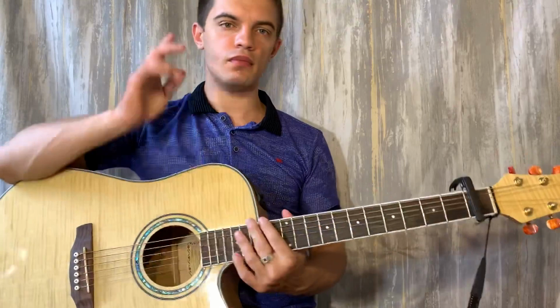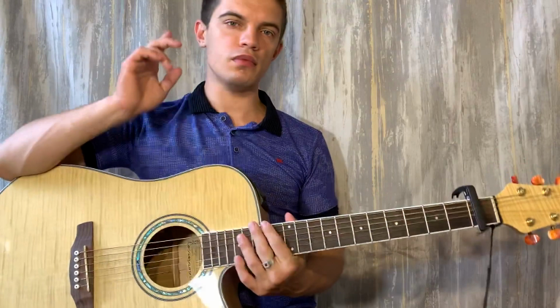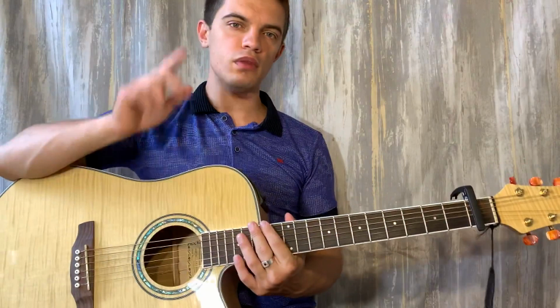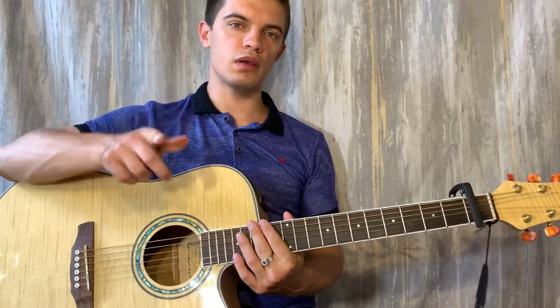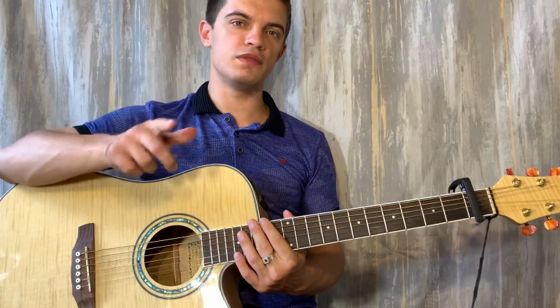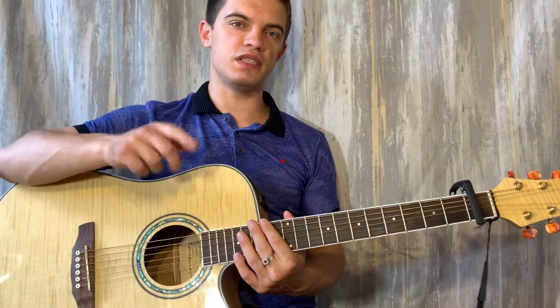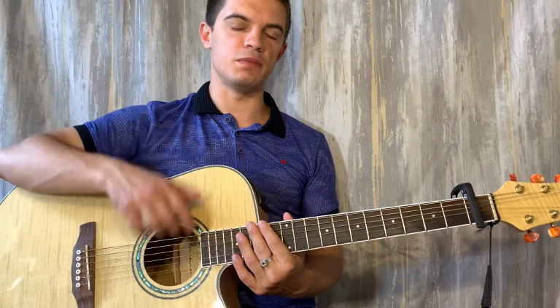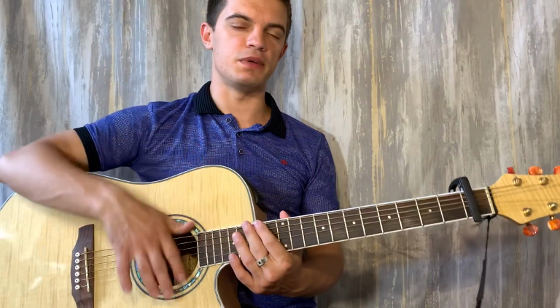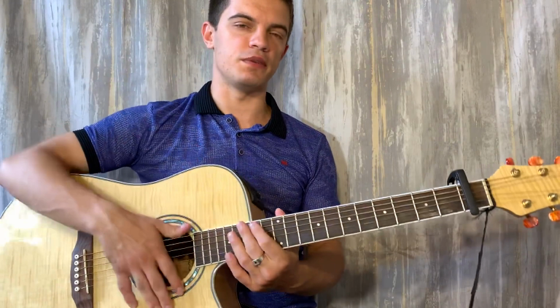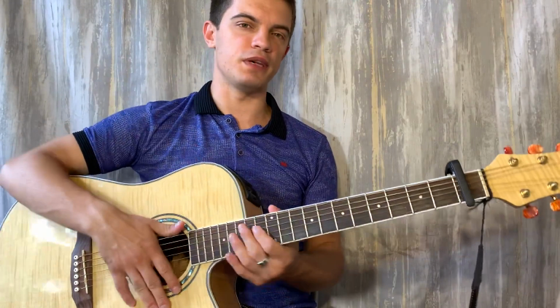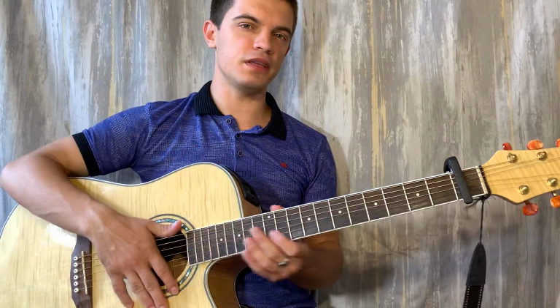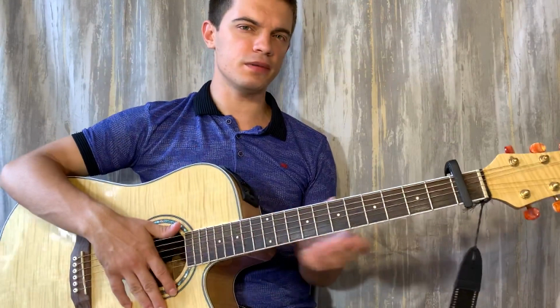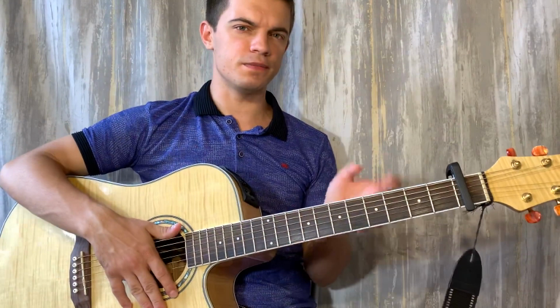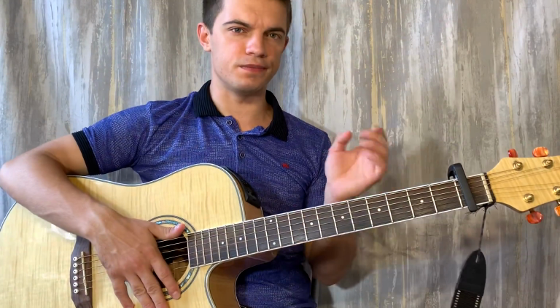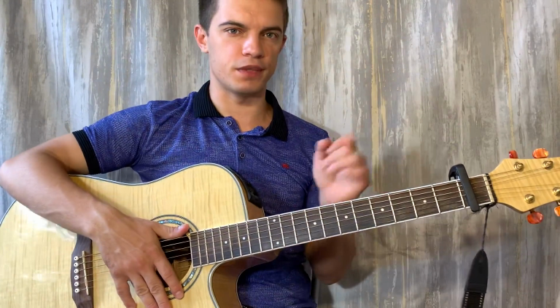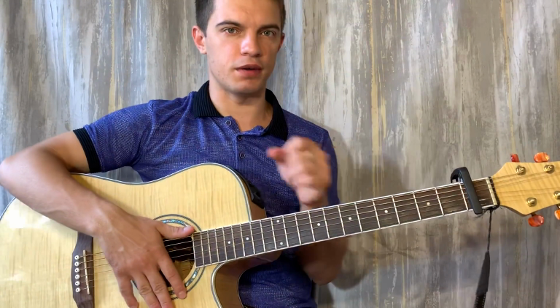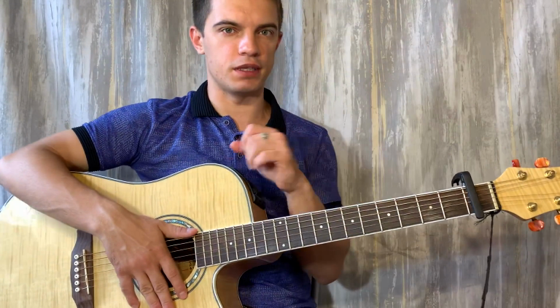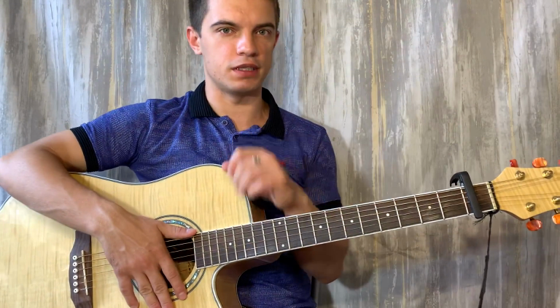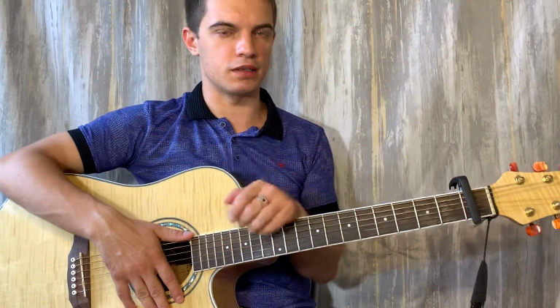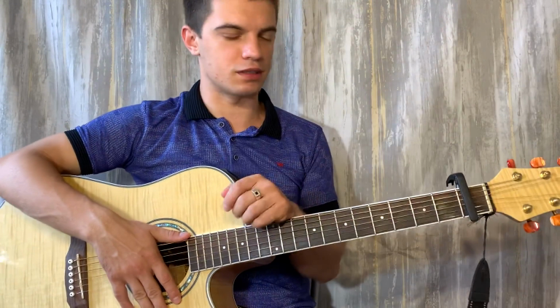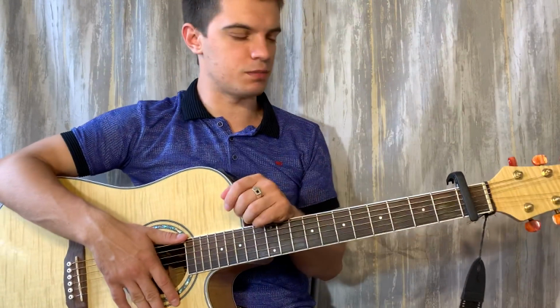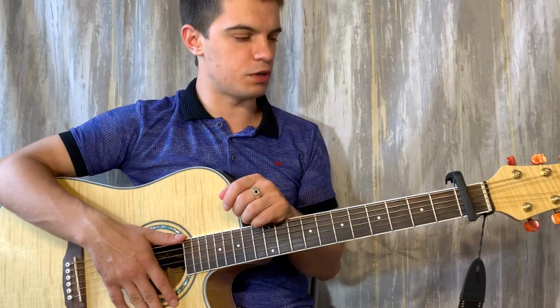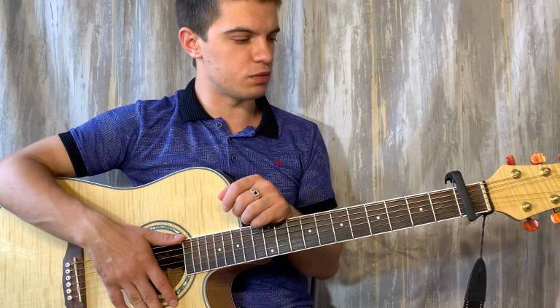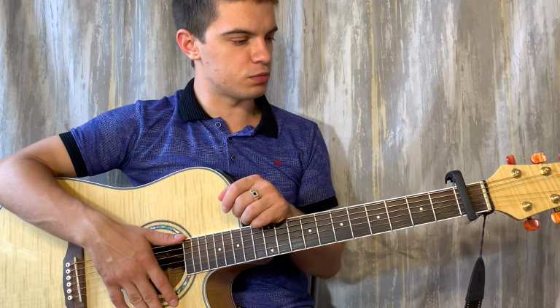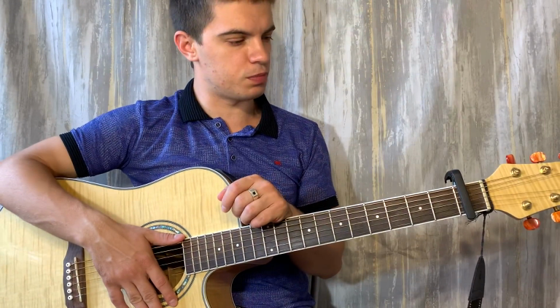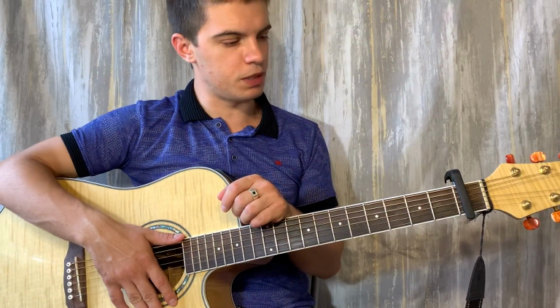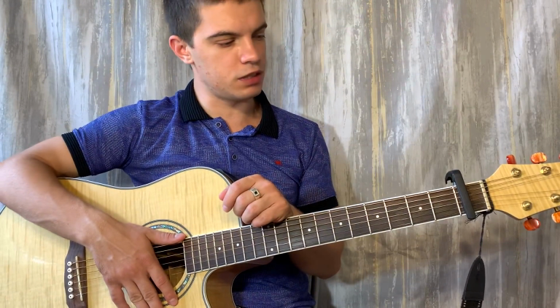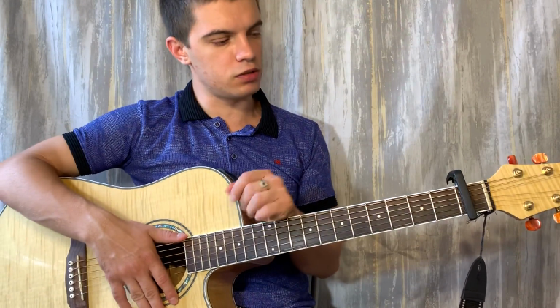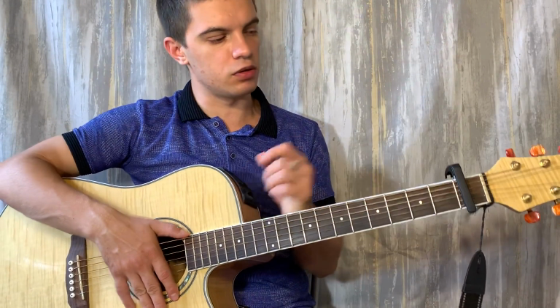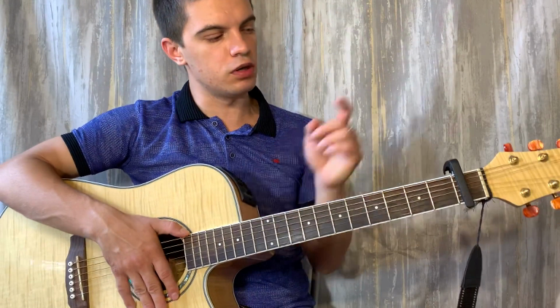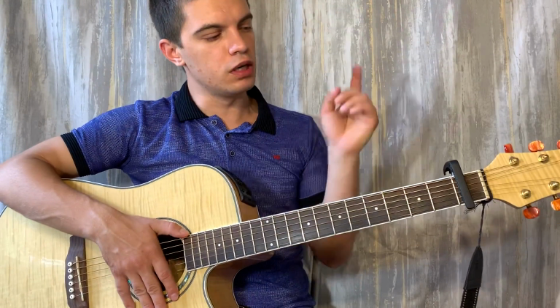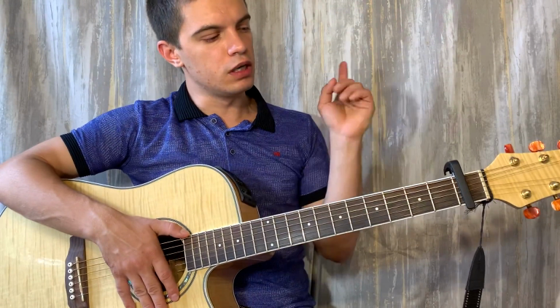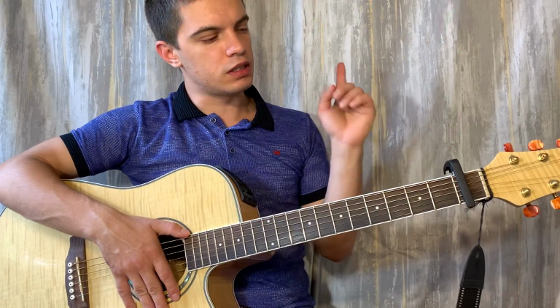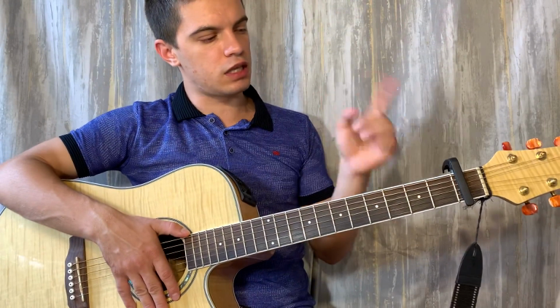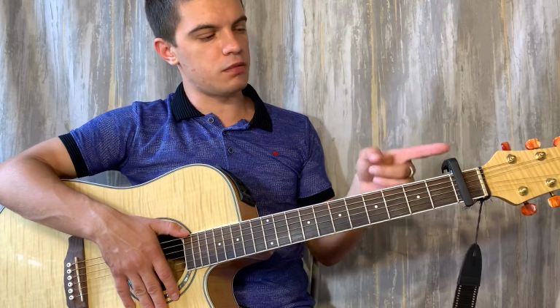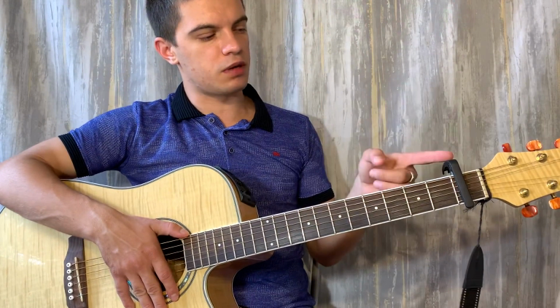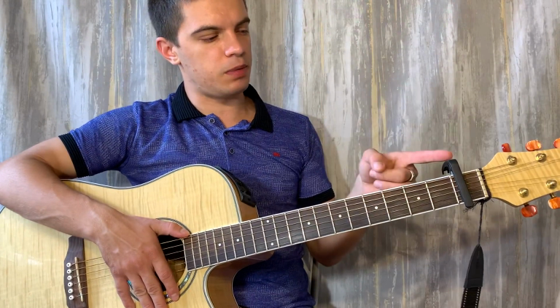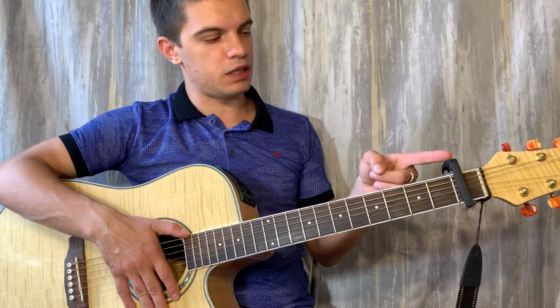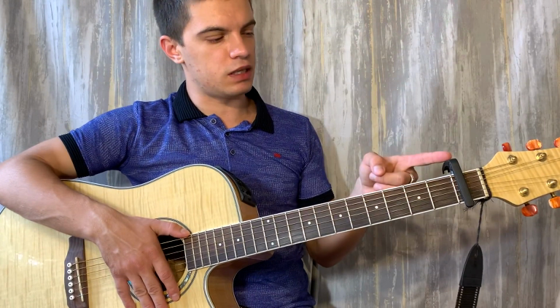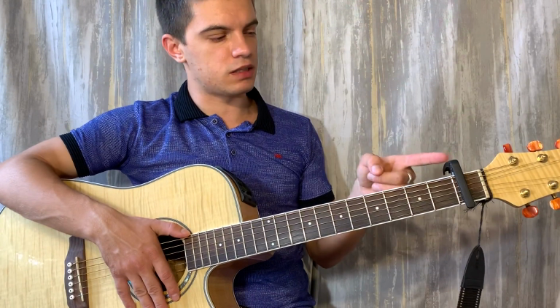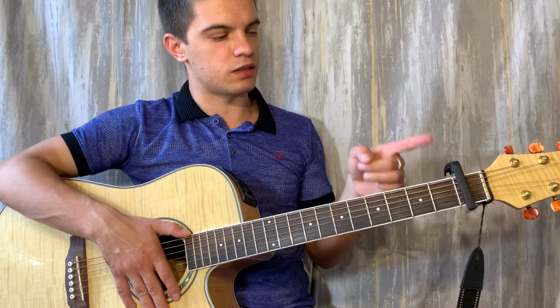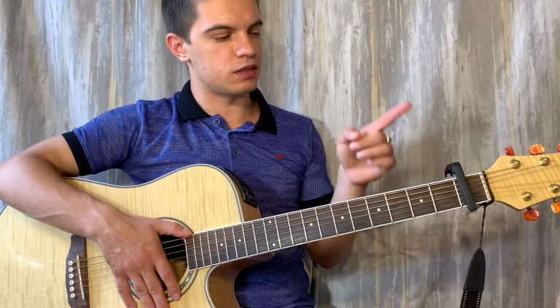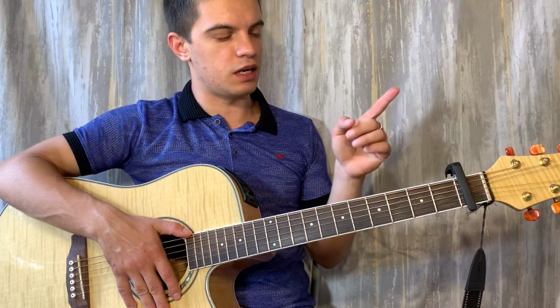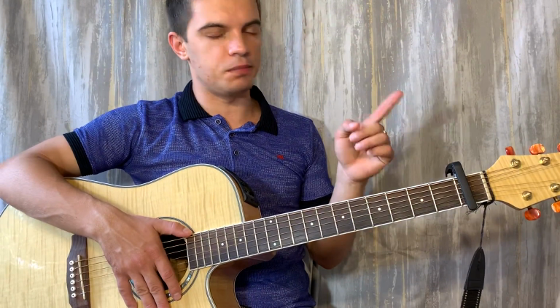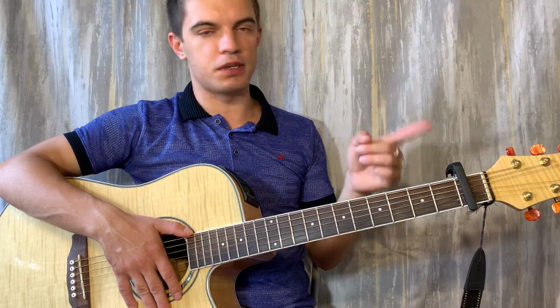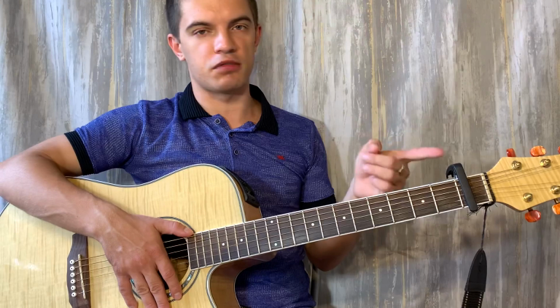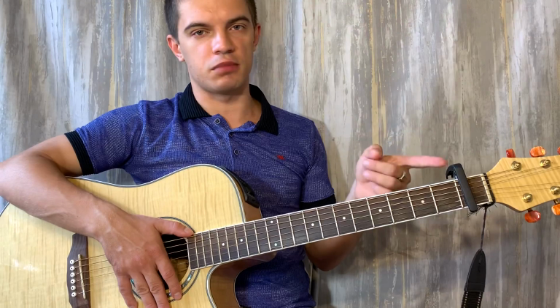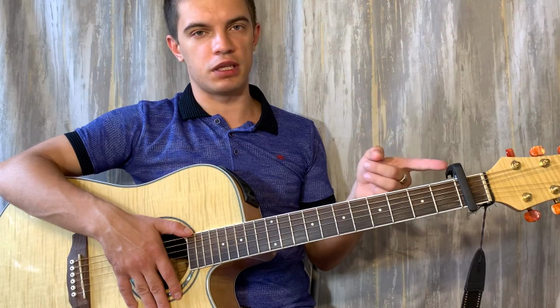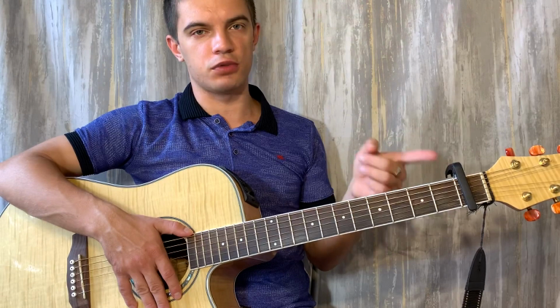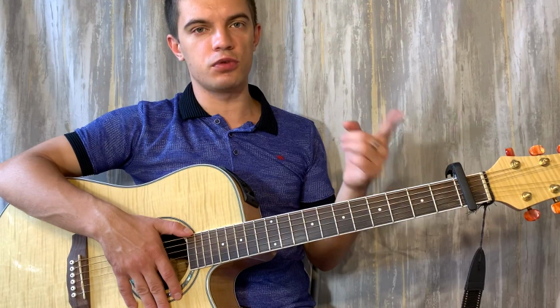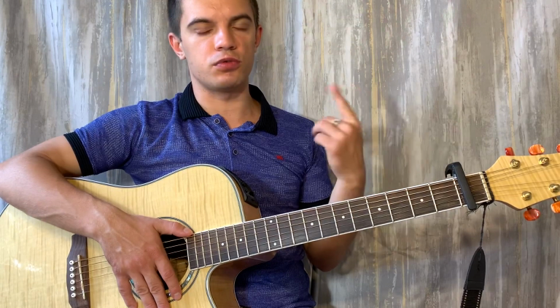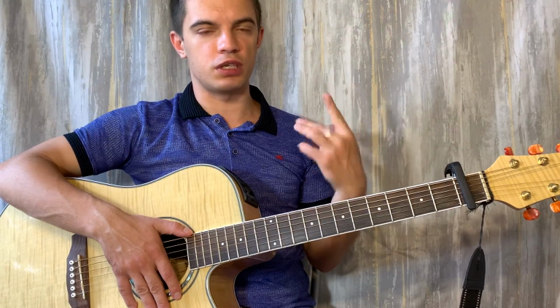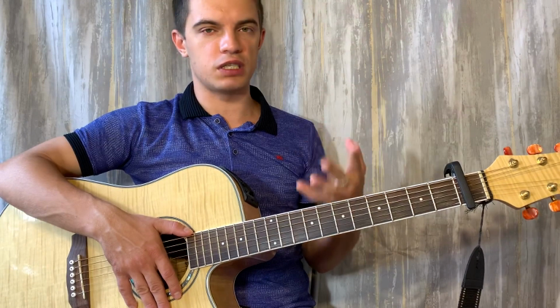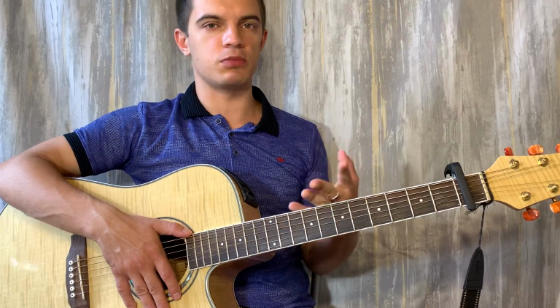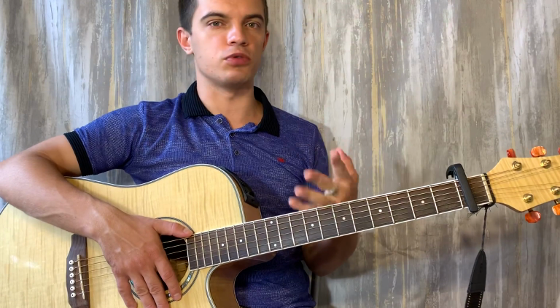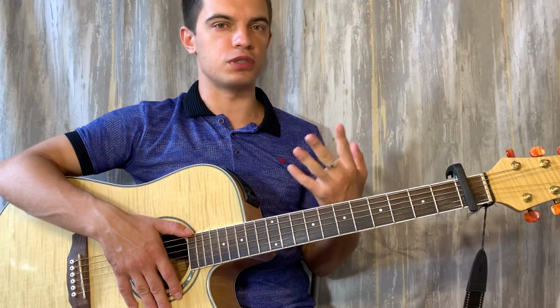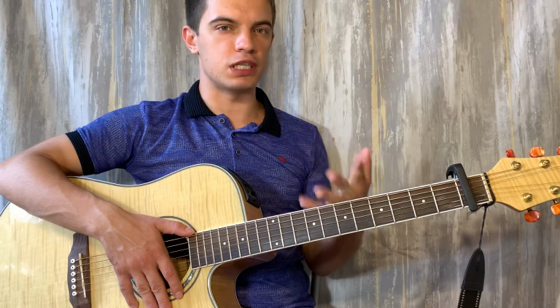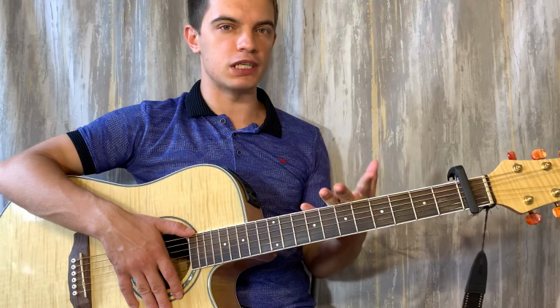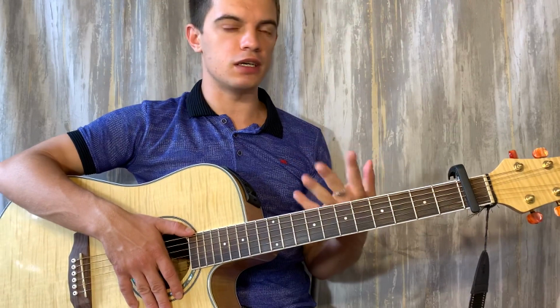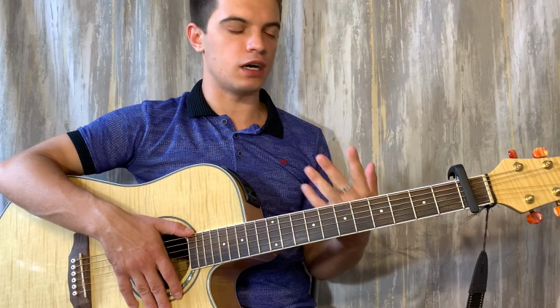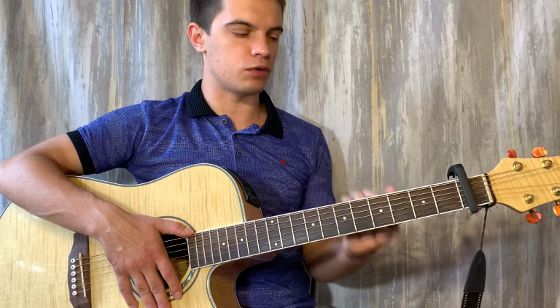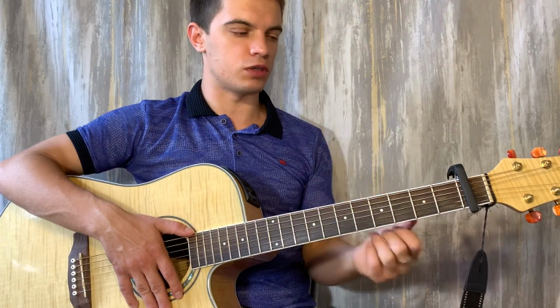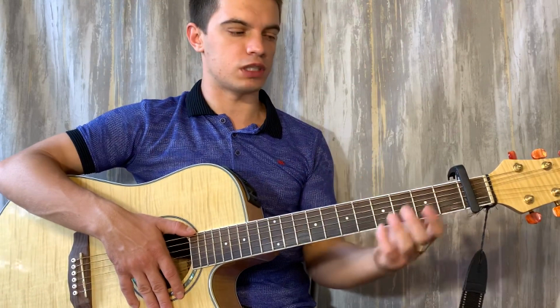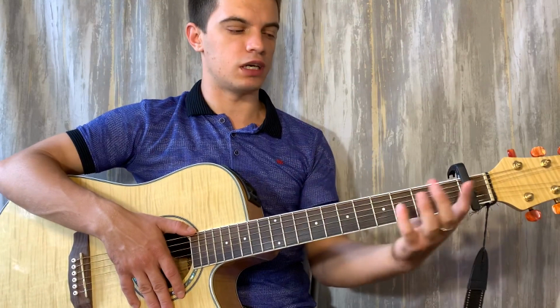Всем привет! Давайте разберем эту песню. Ставим каппаластр на первом ладу. У нас будут три аккорда.